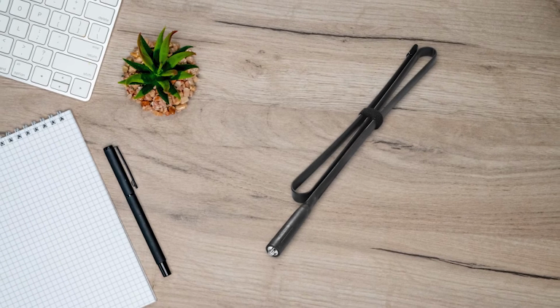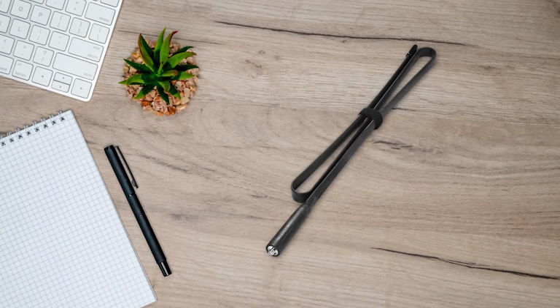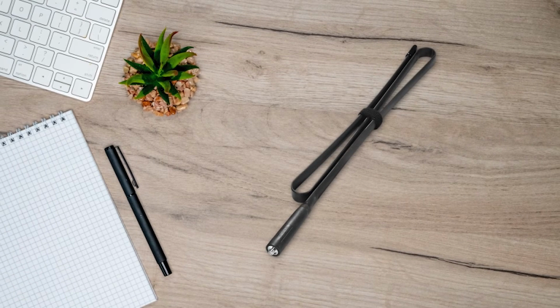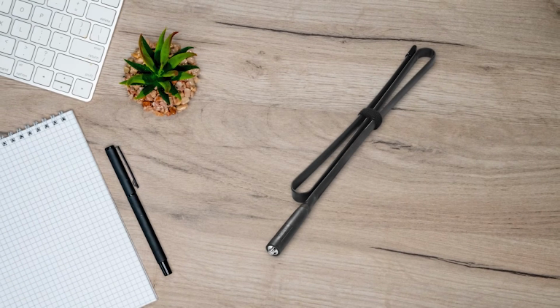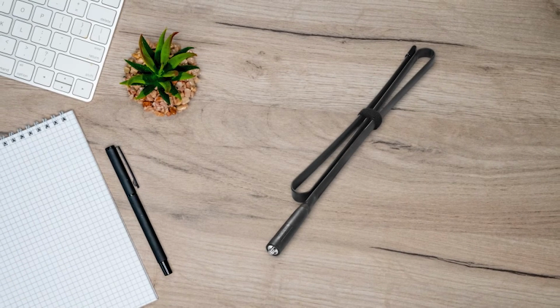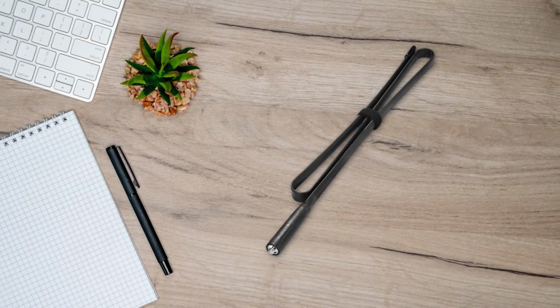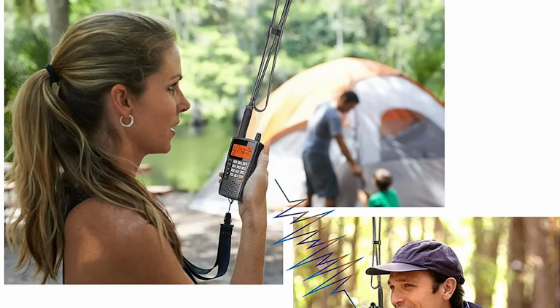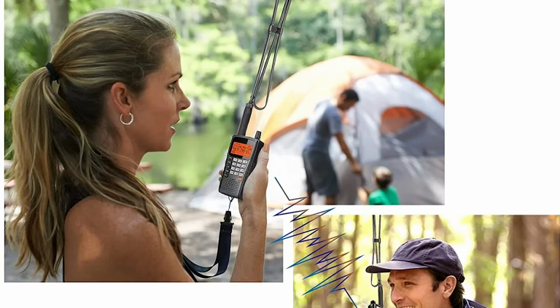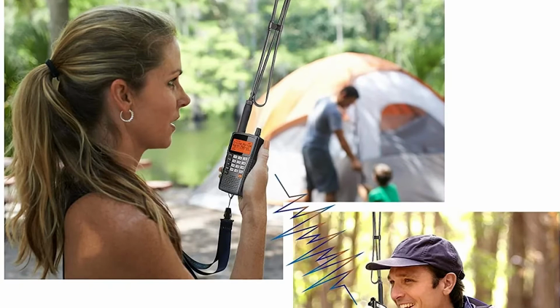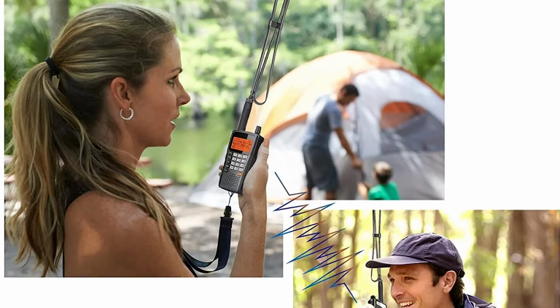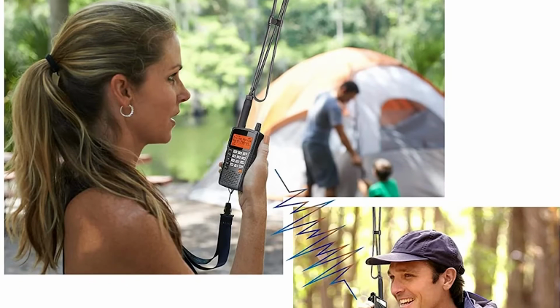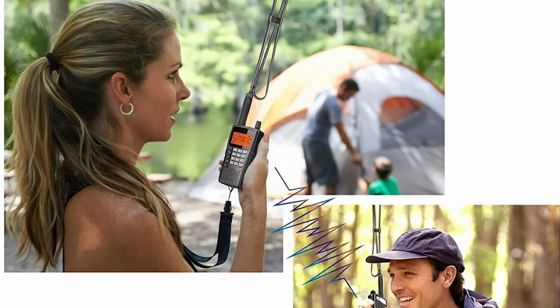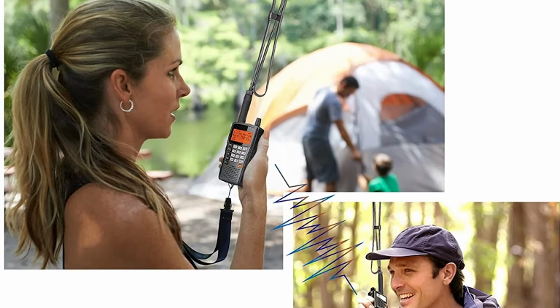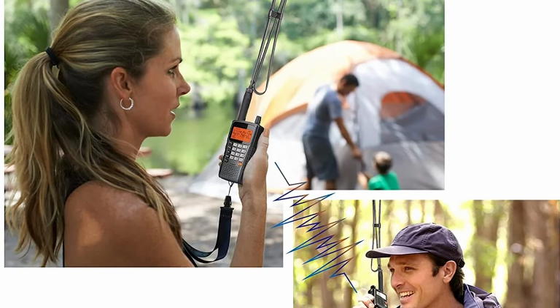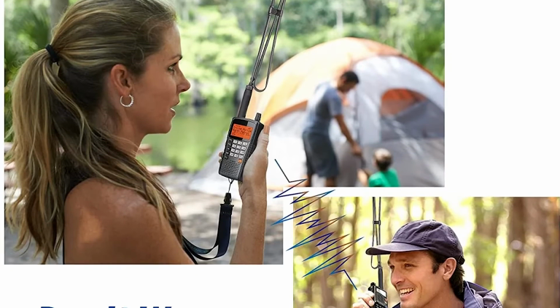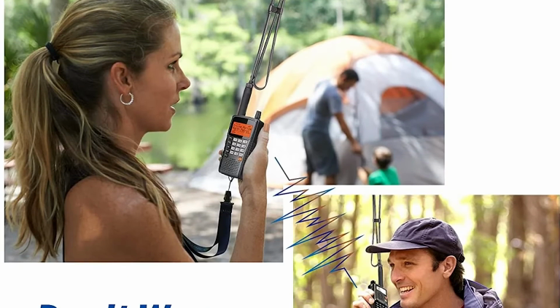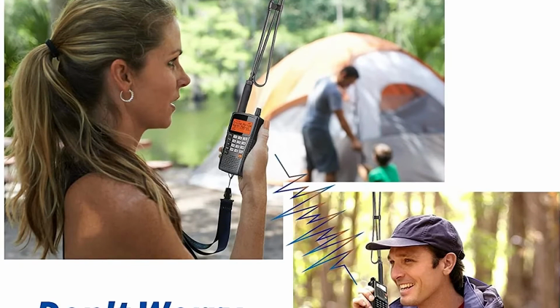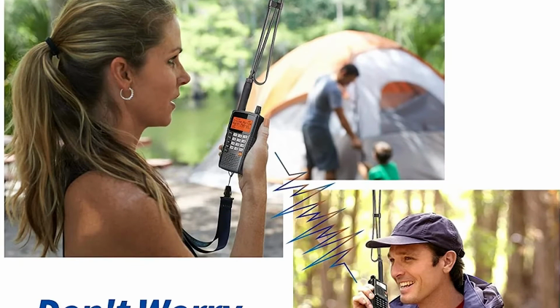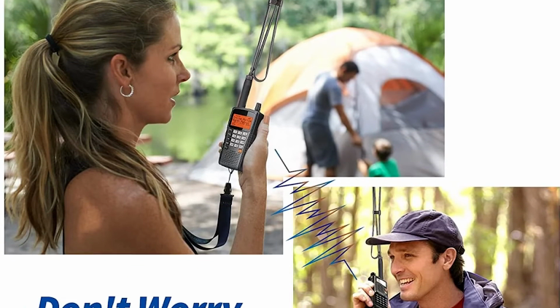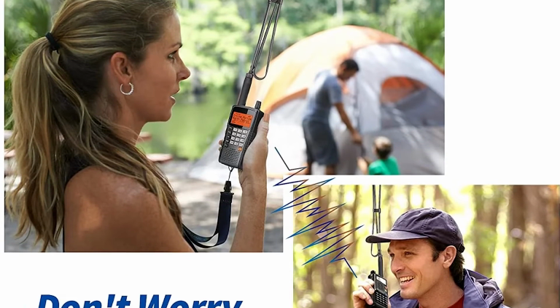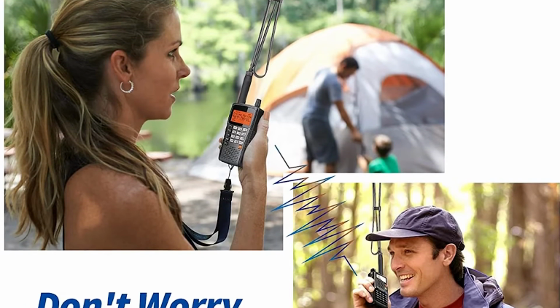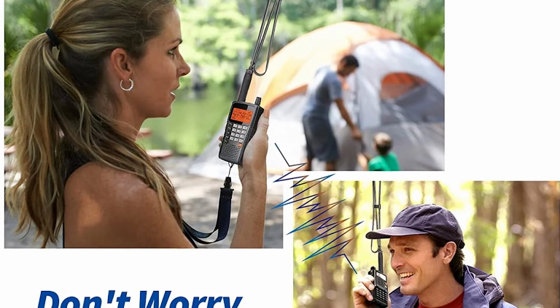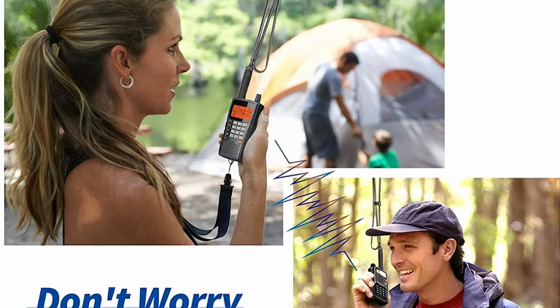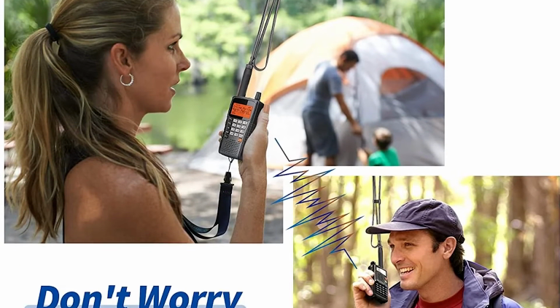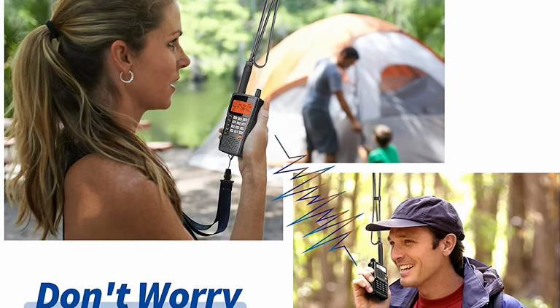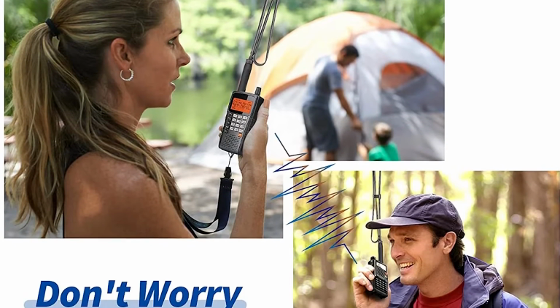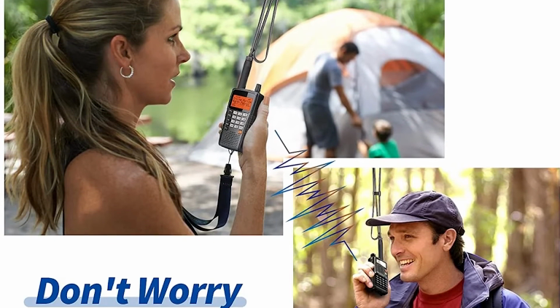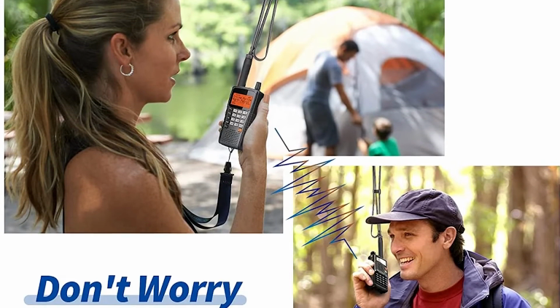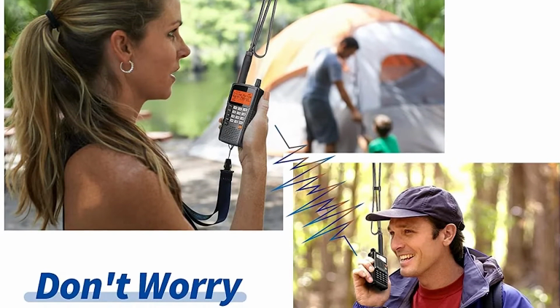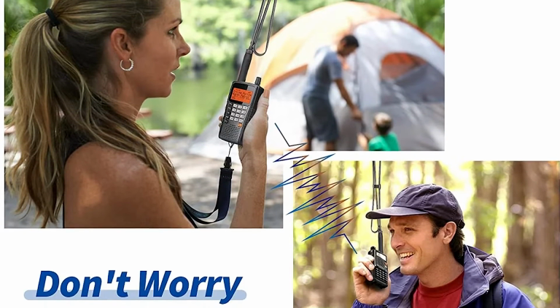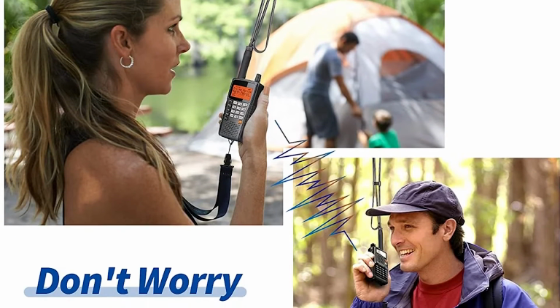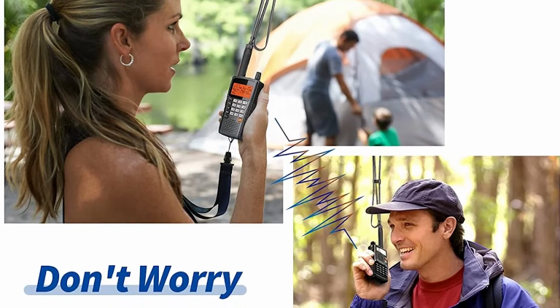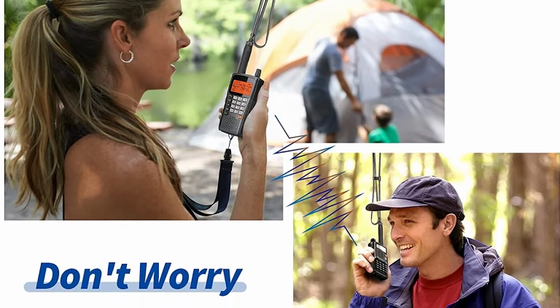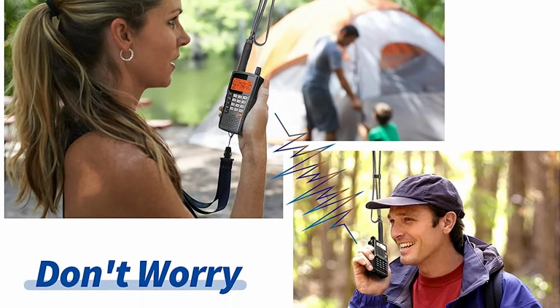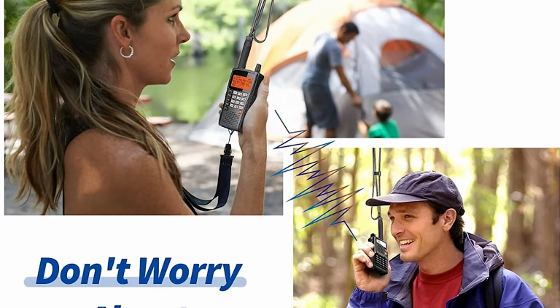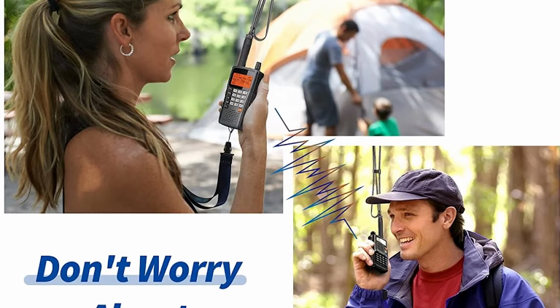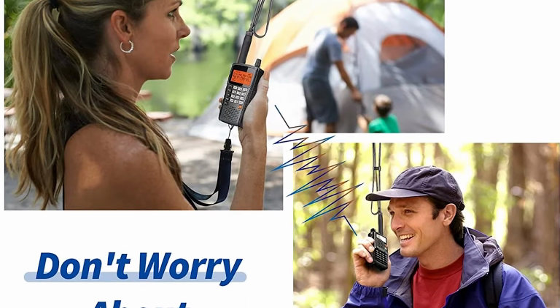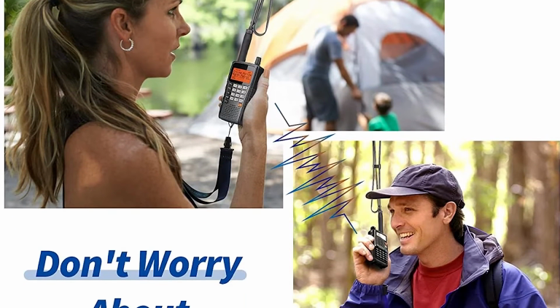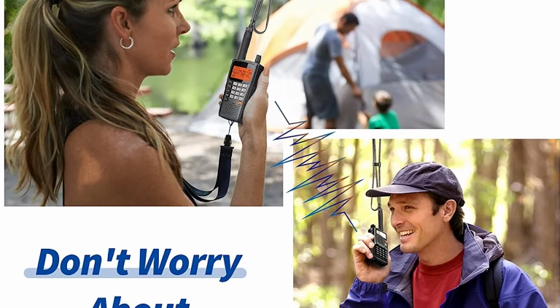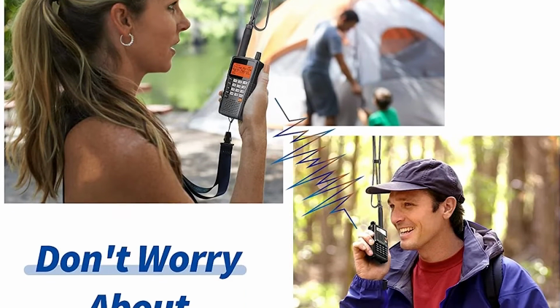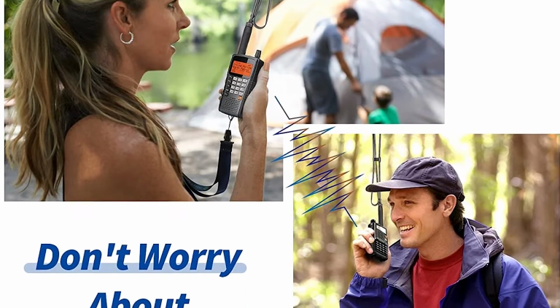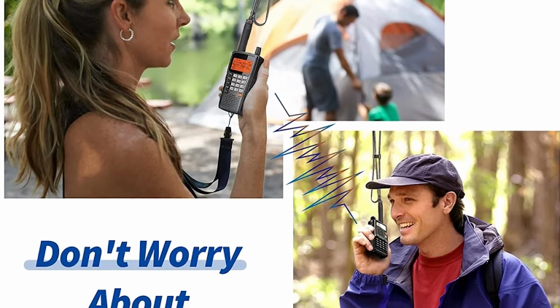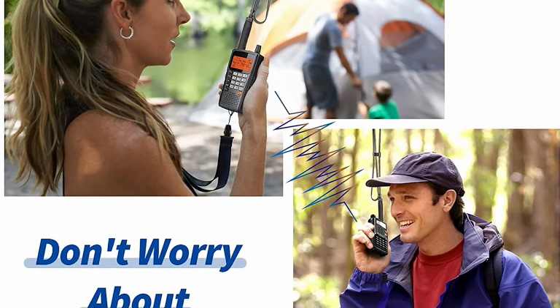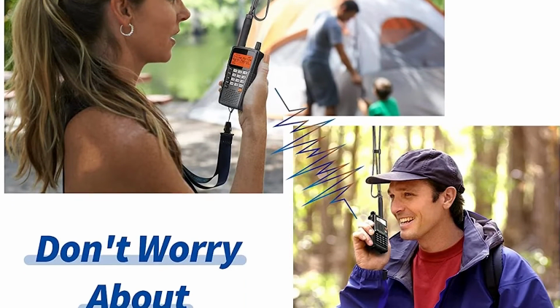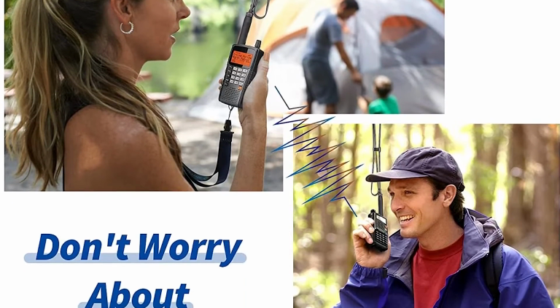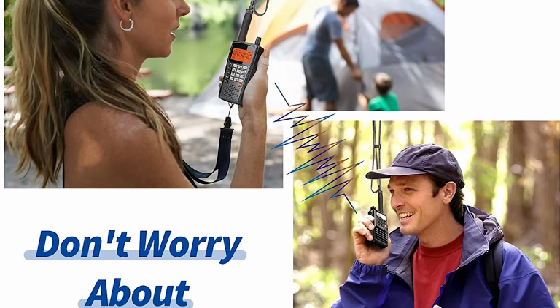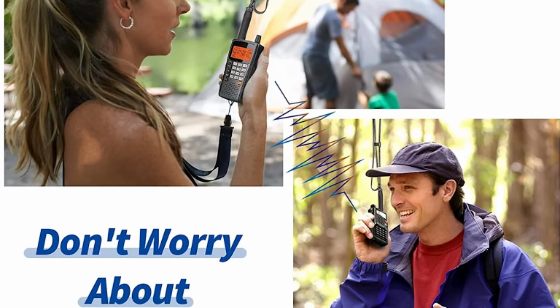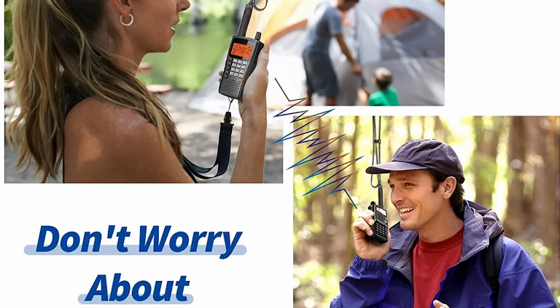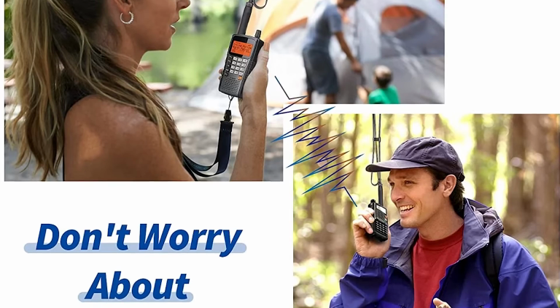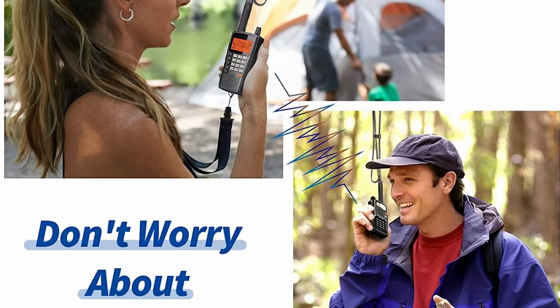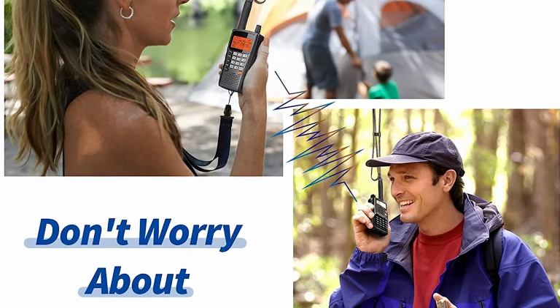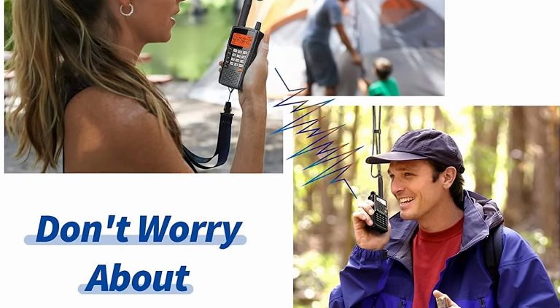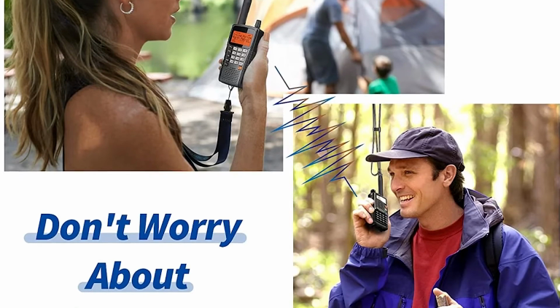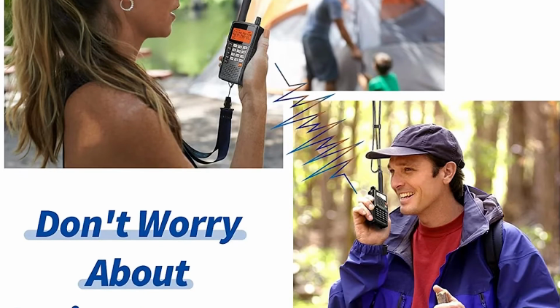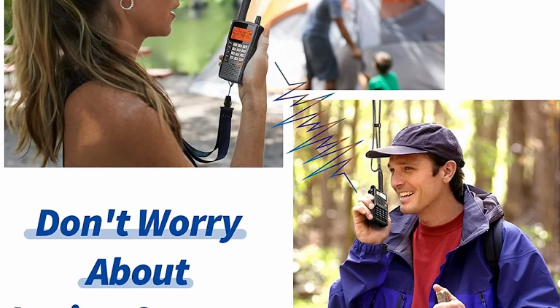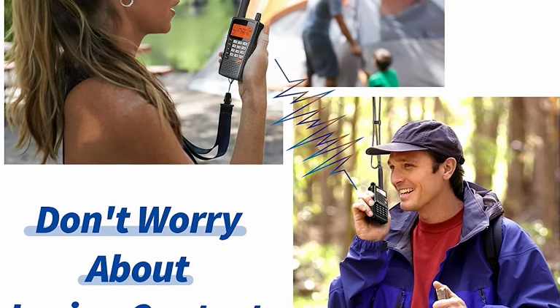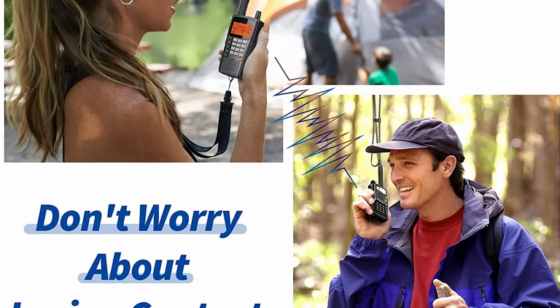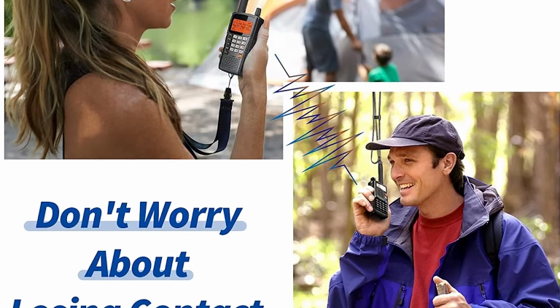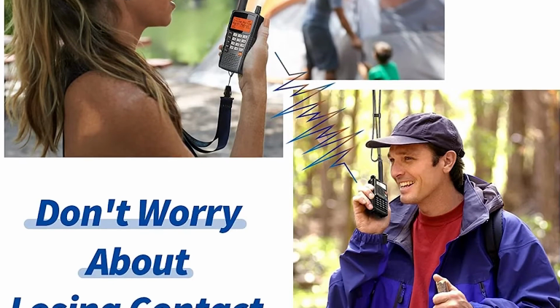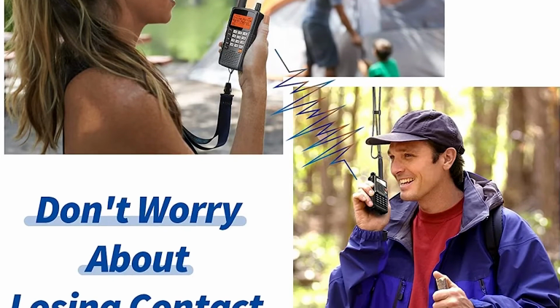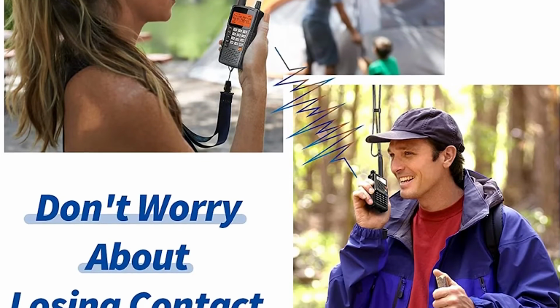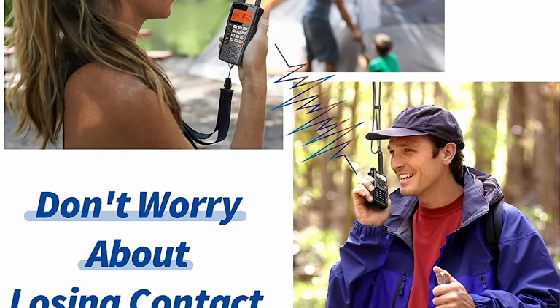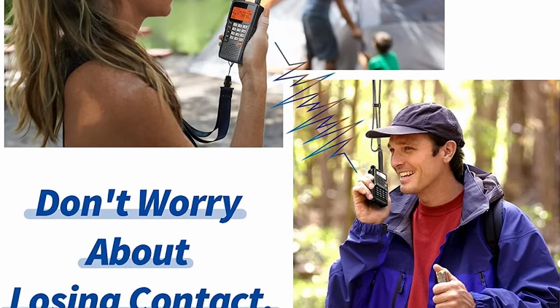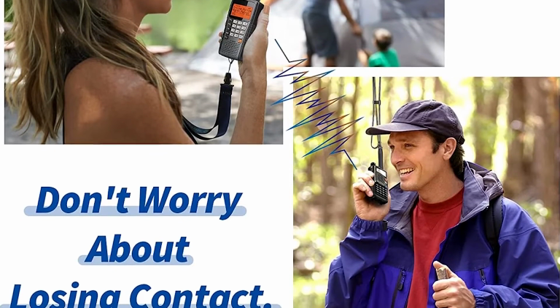When transmitting, it's best to keep the antenna extended. However, you can keep it folded or extended when merely receiving signals.